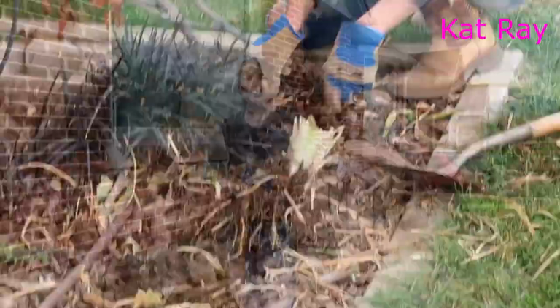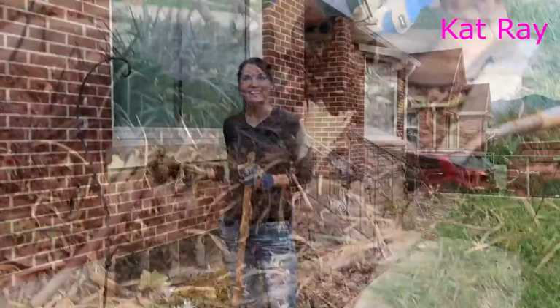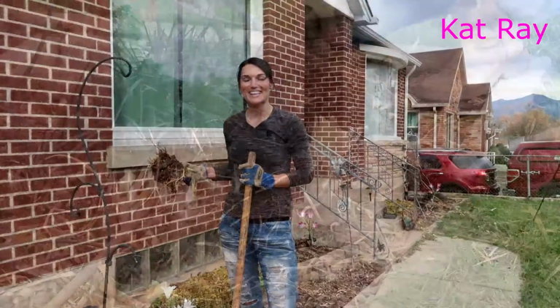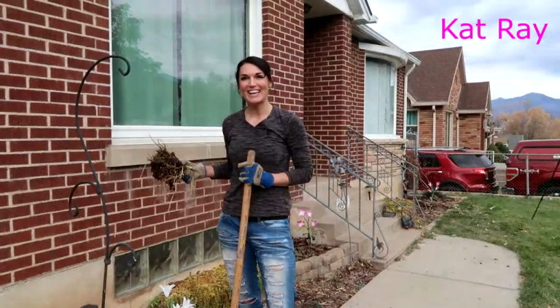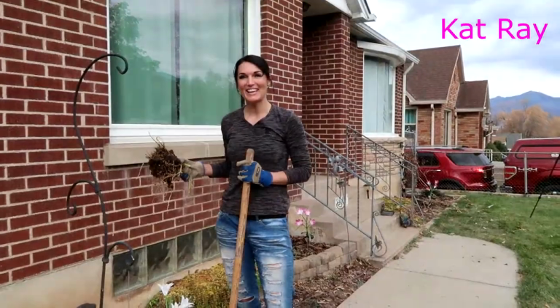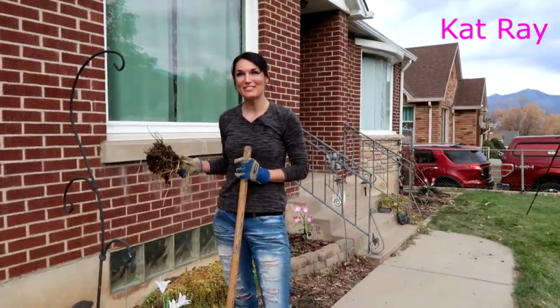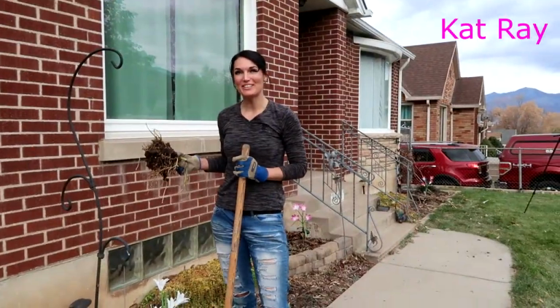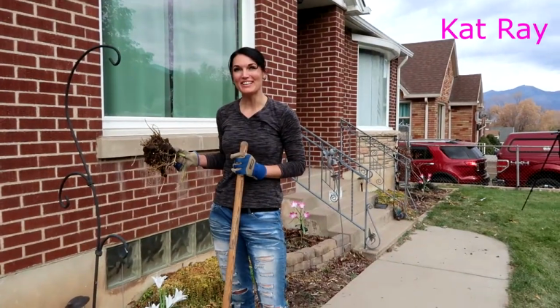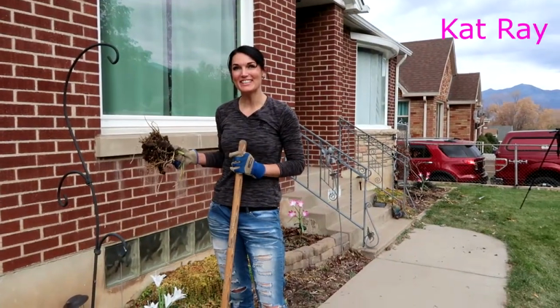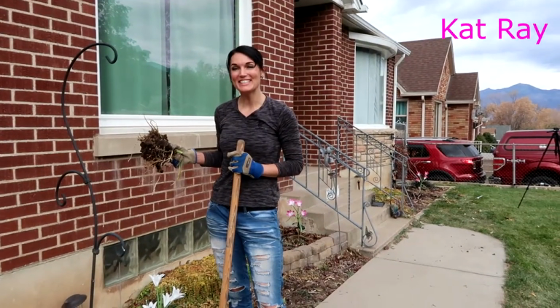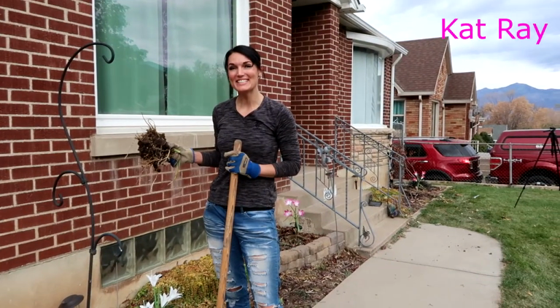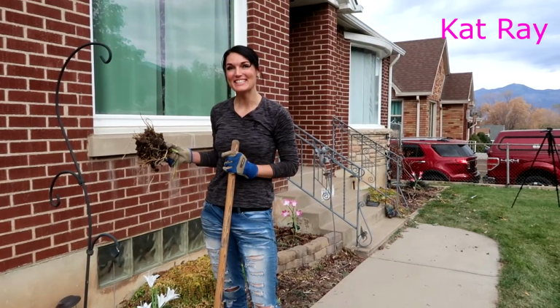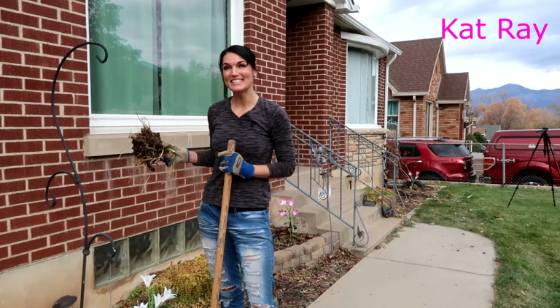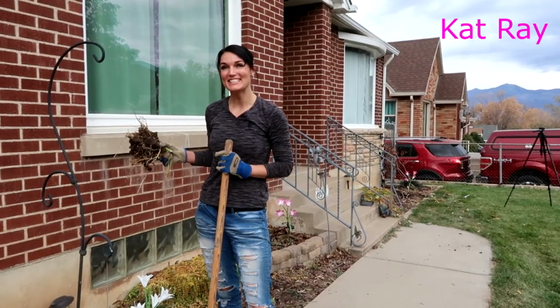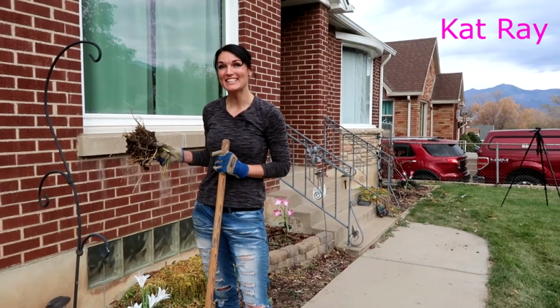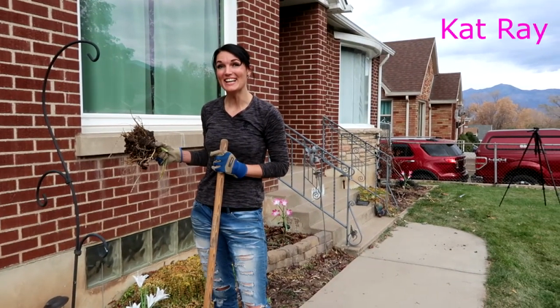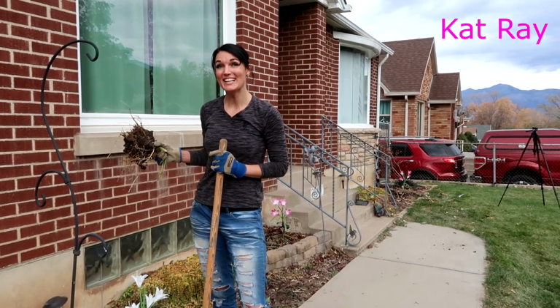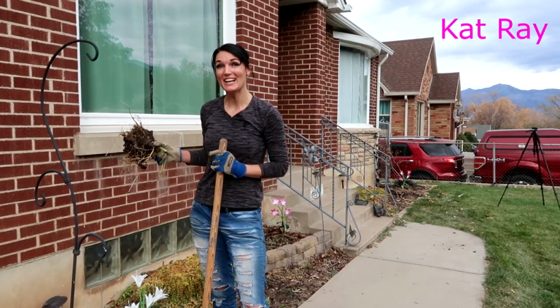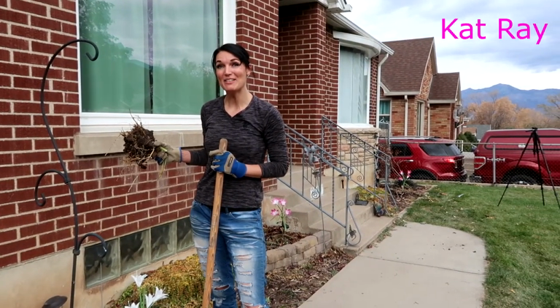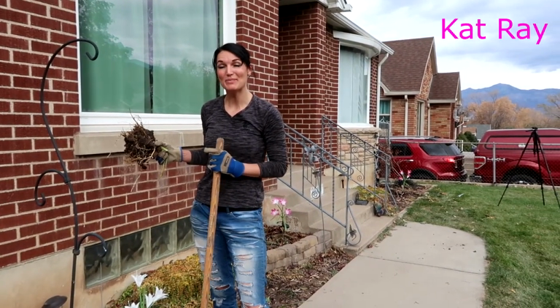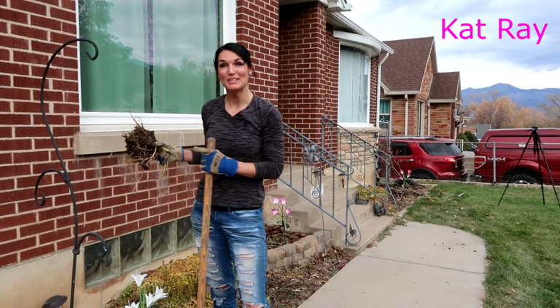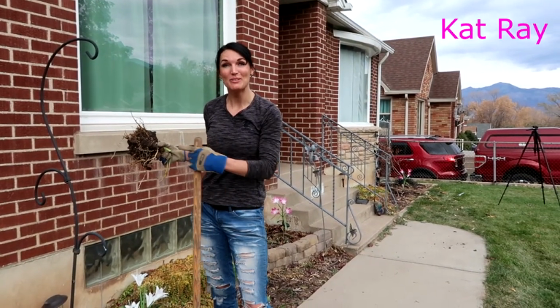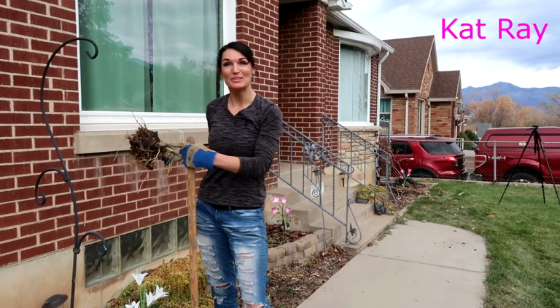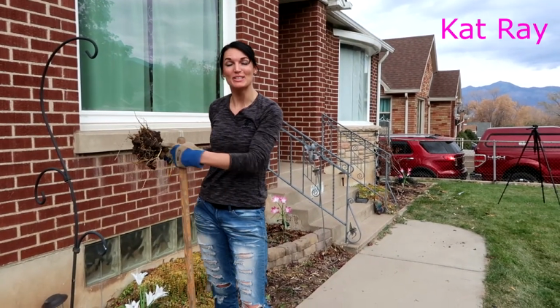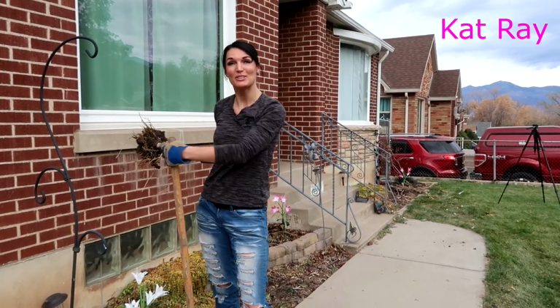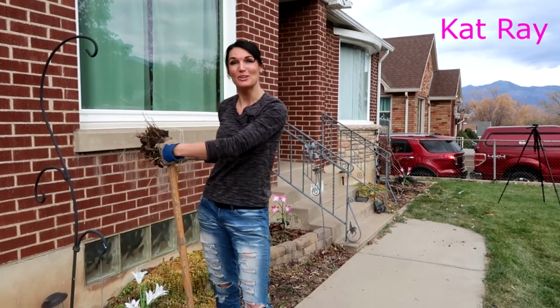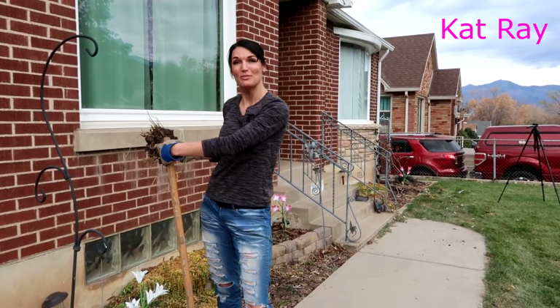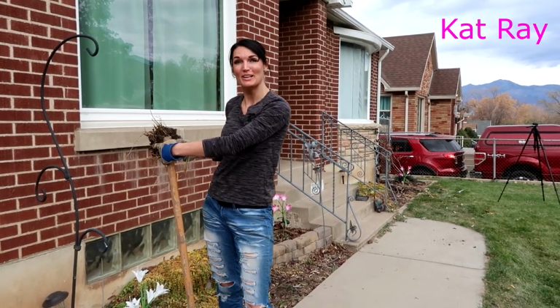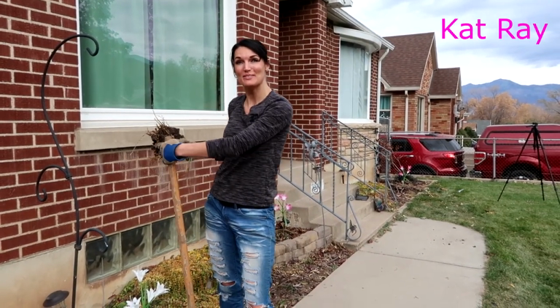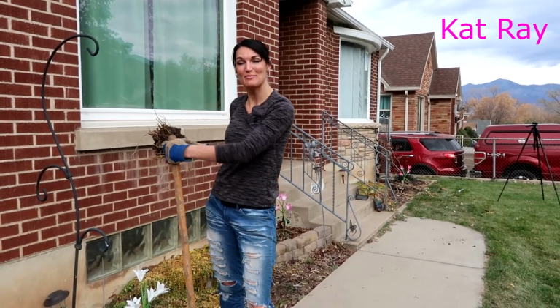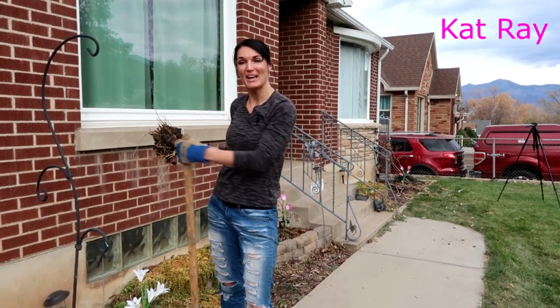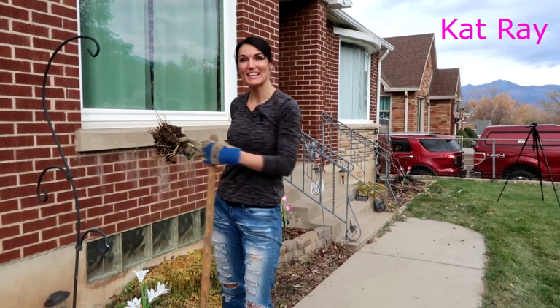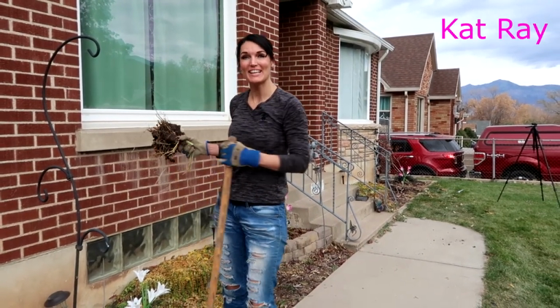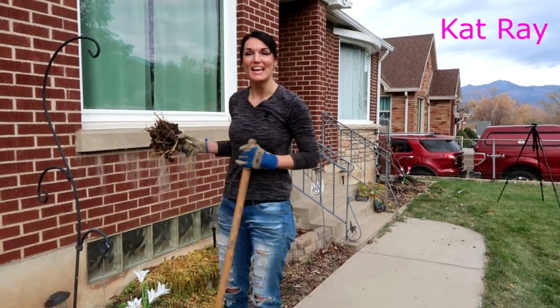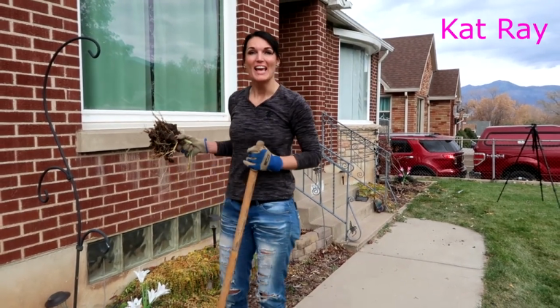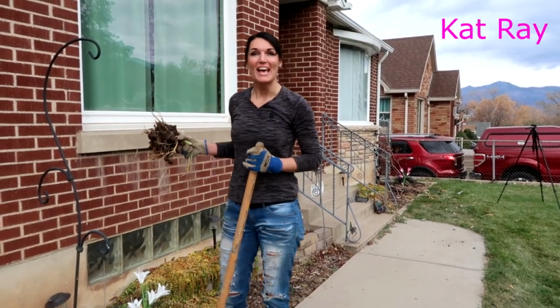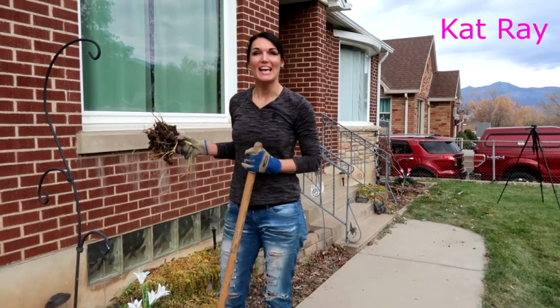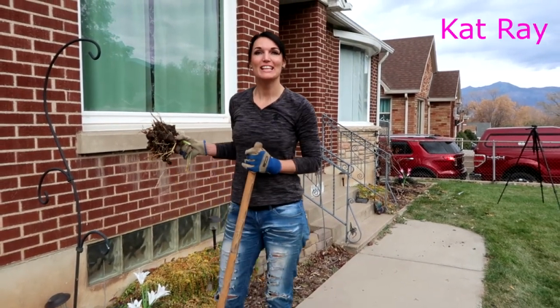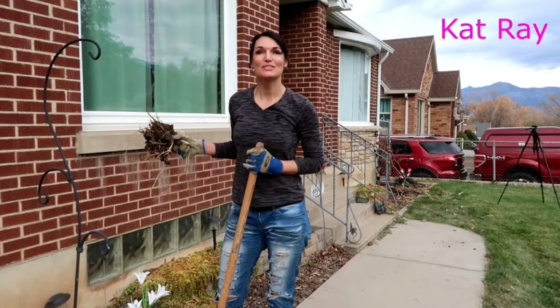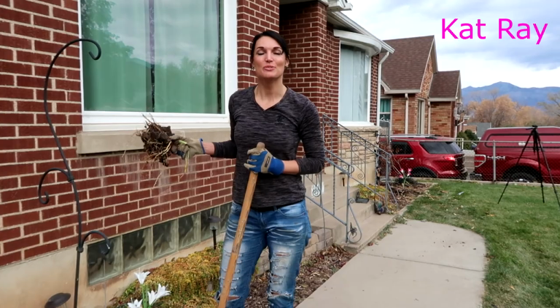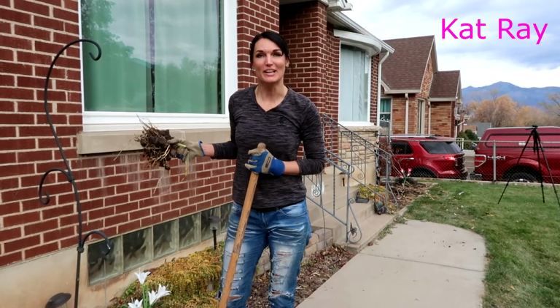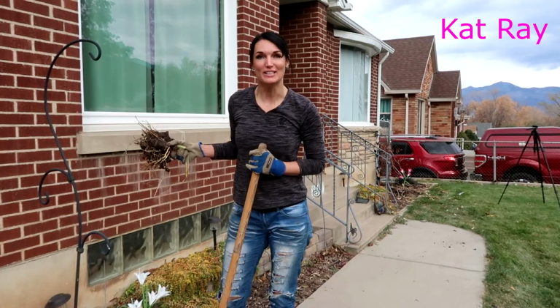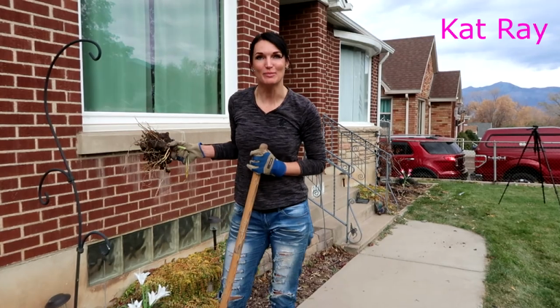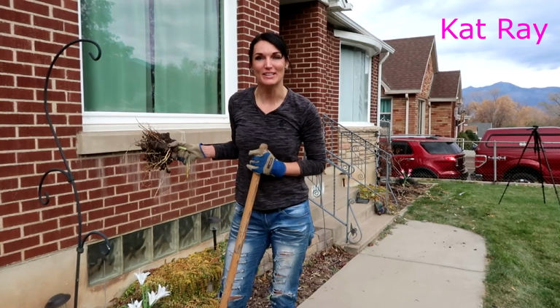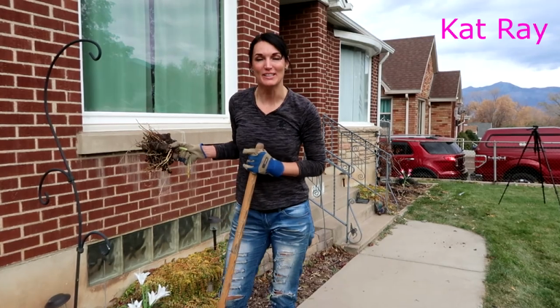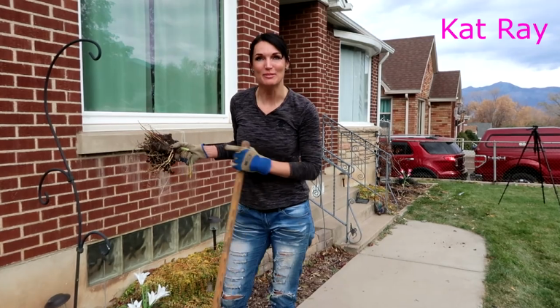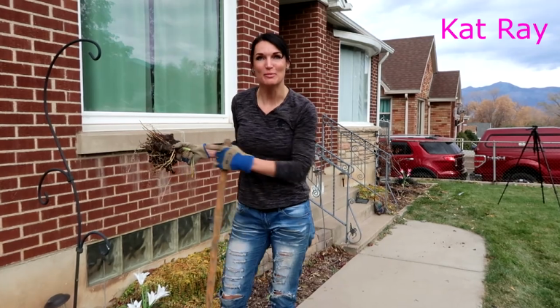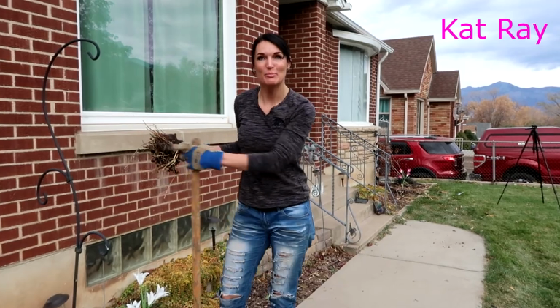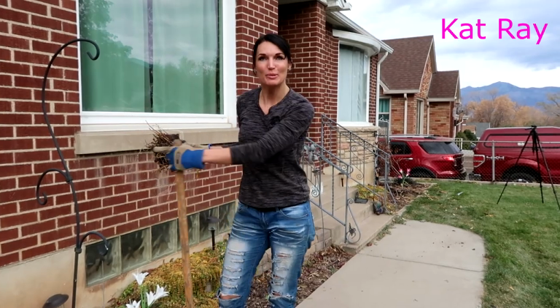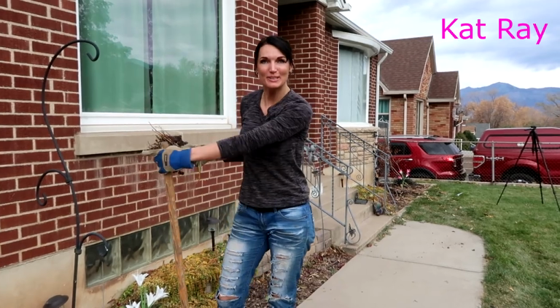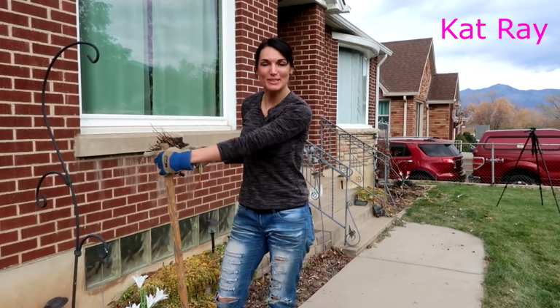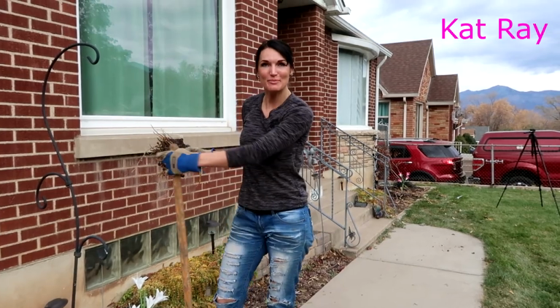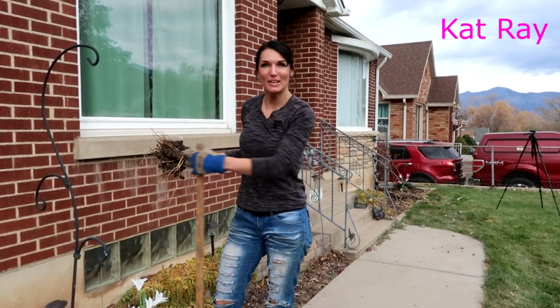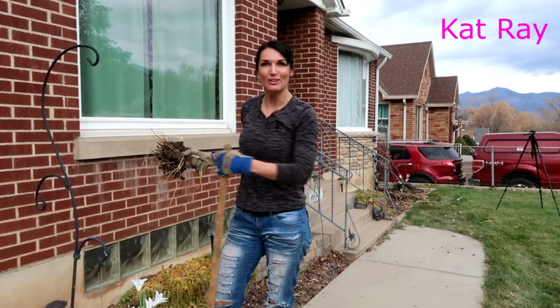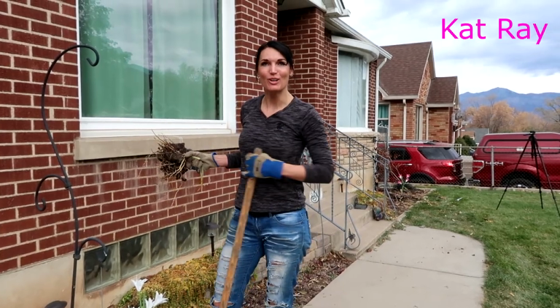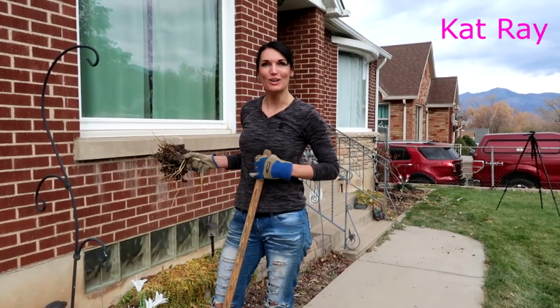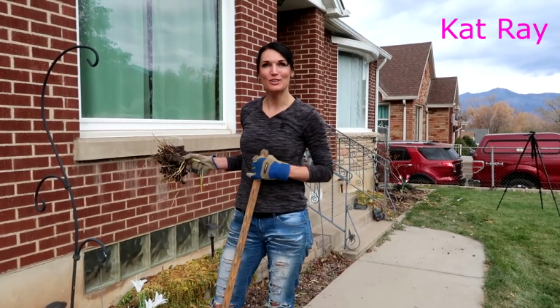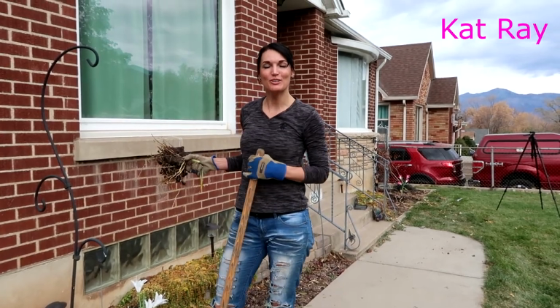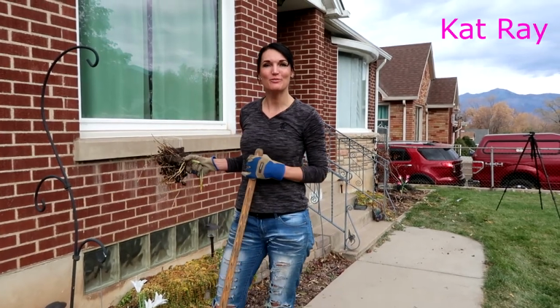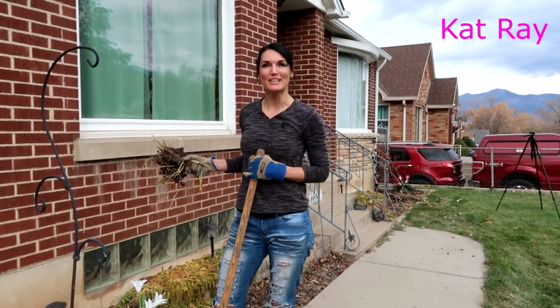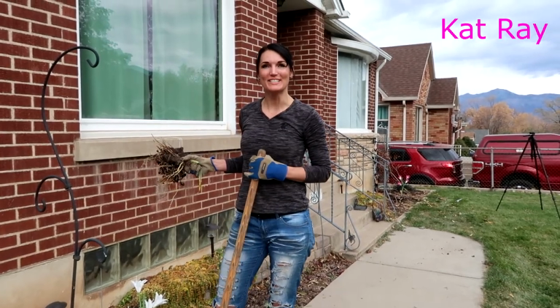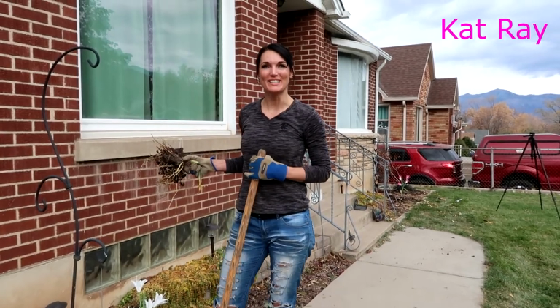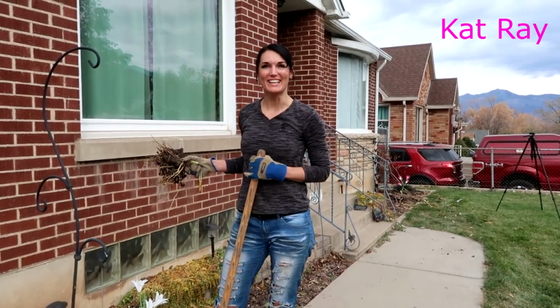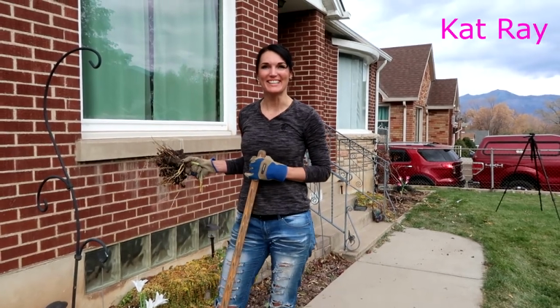We got these things dug up. Now we're going to go around the back and transplant them — put them along her fence line.